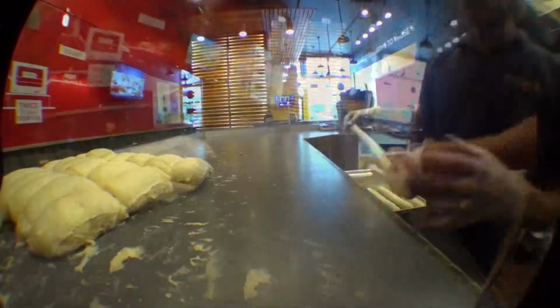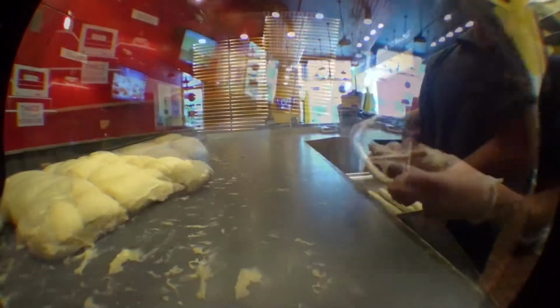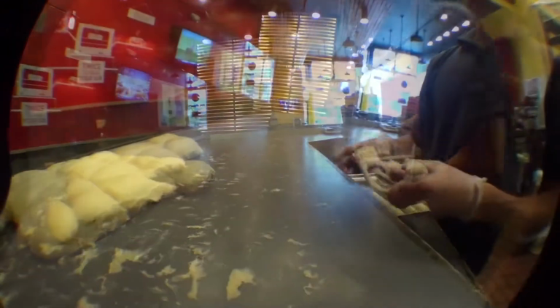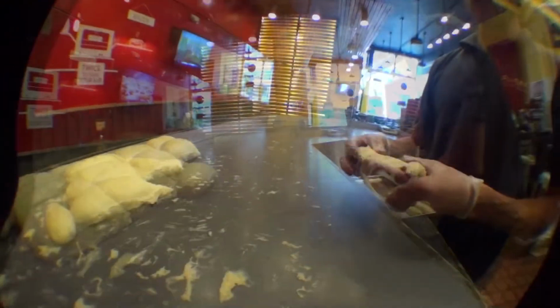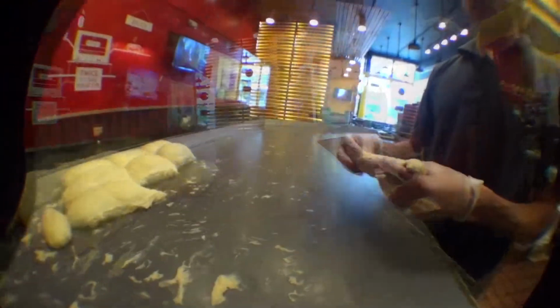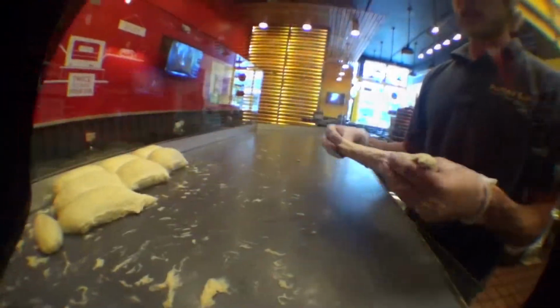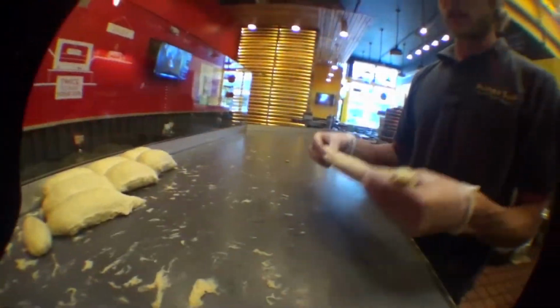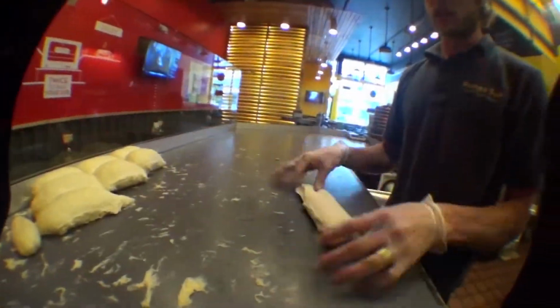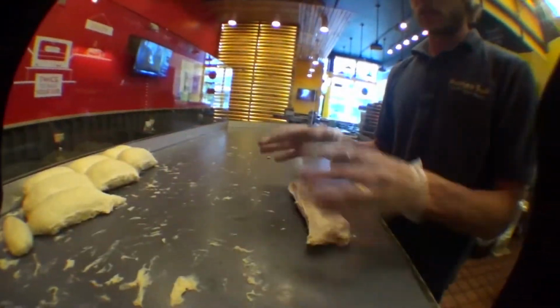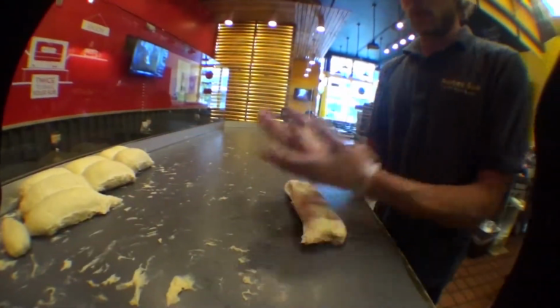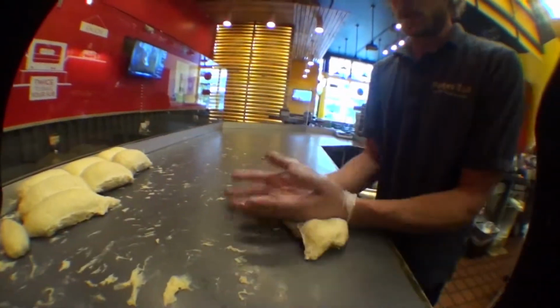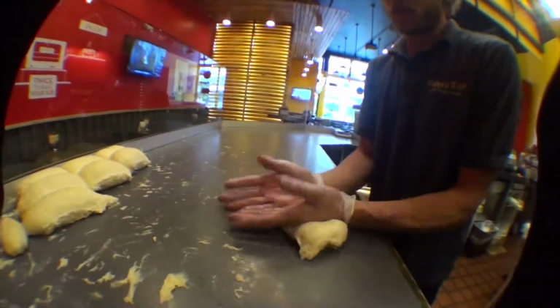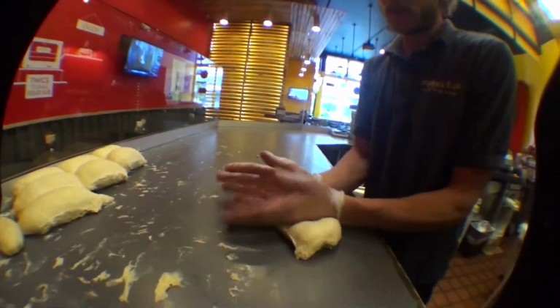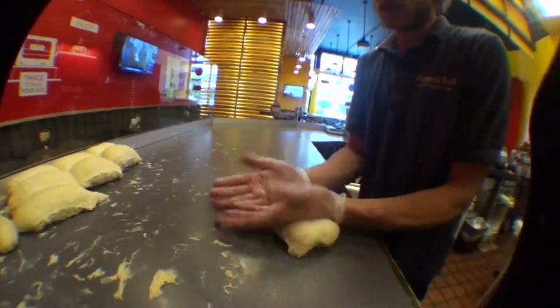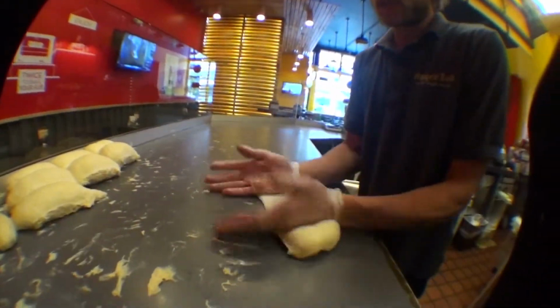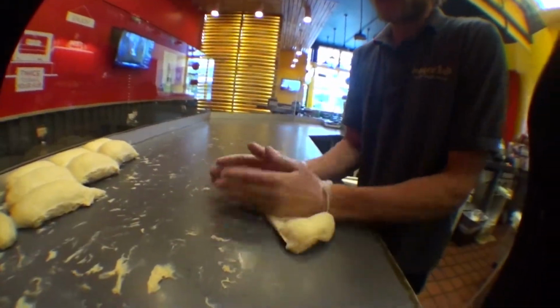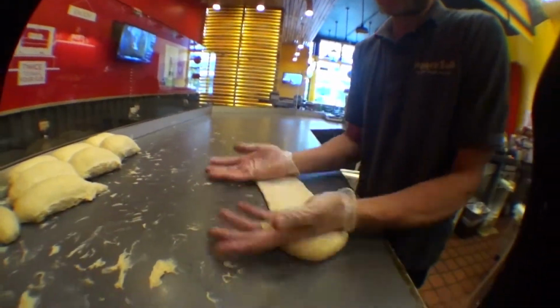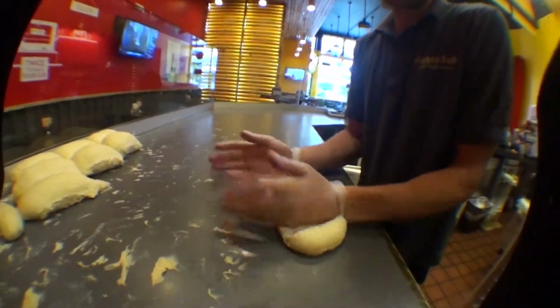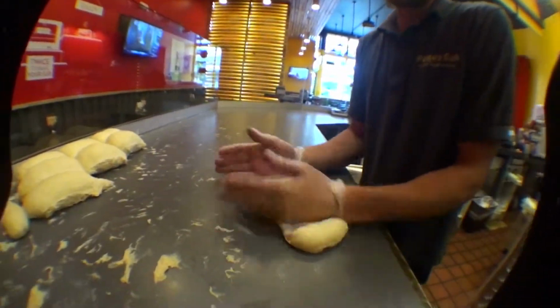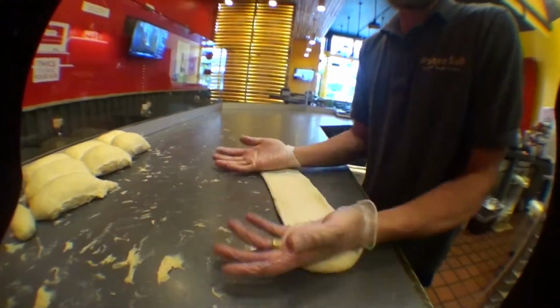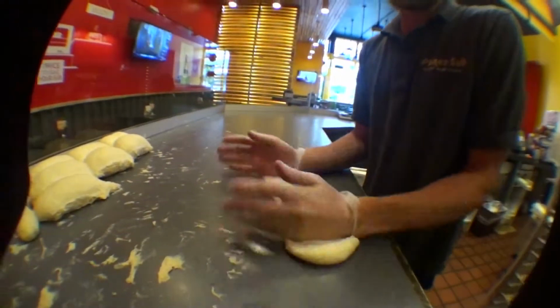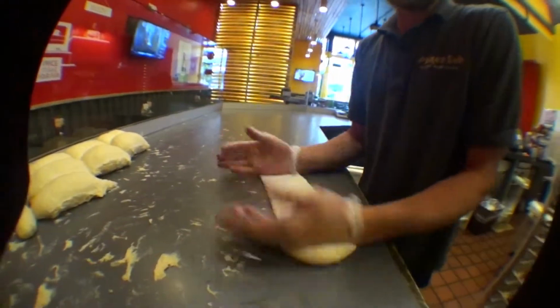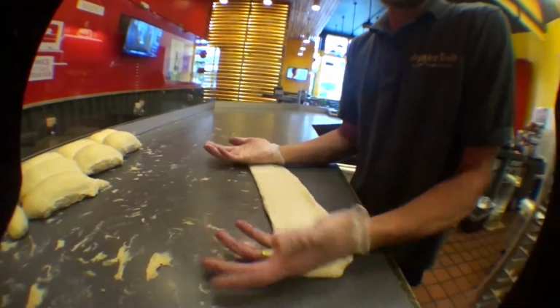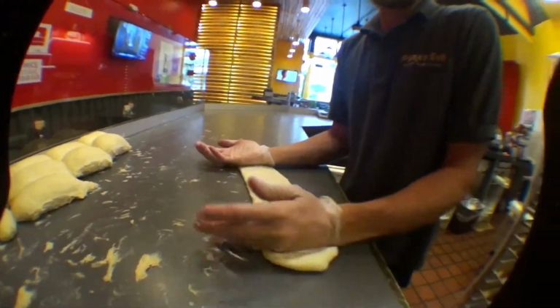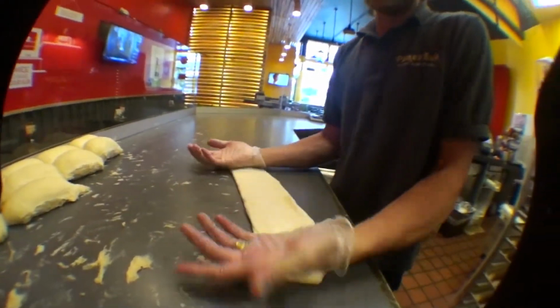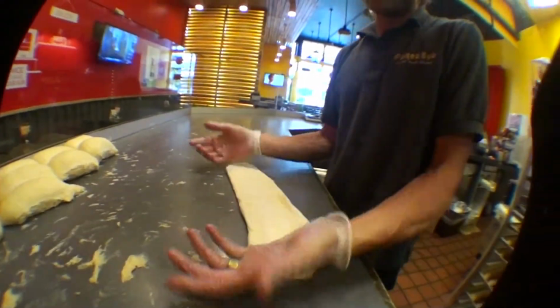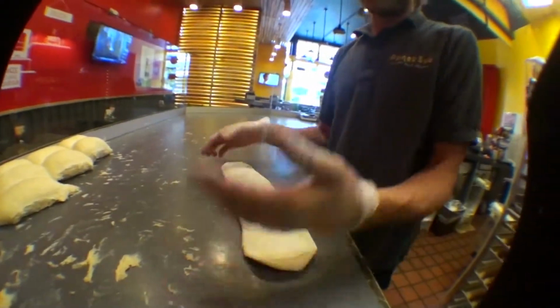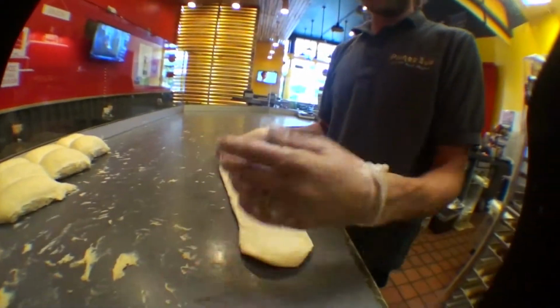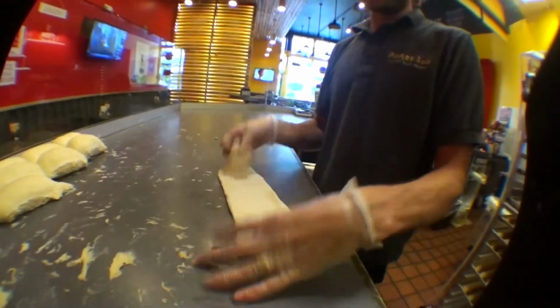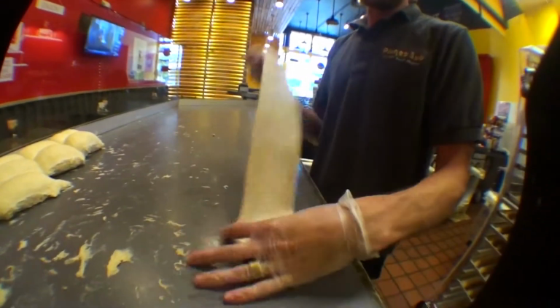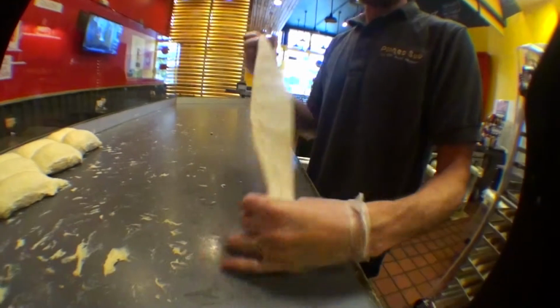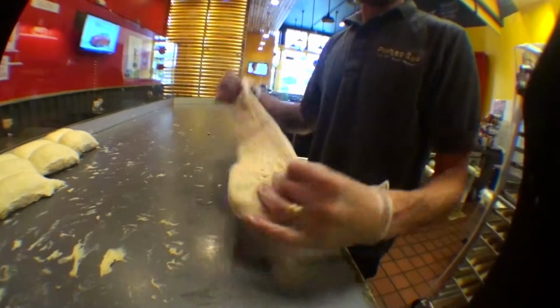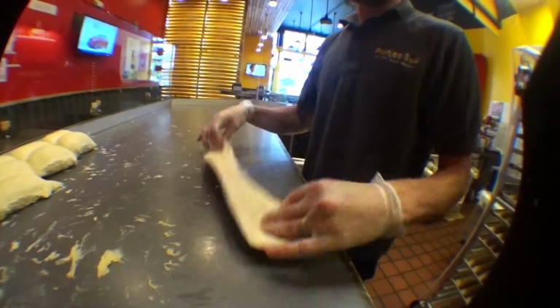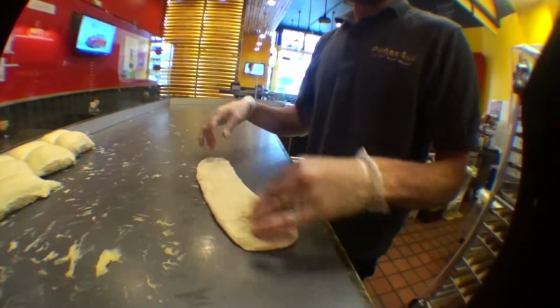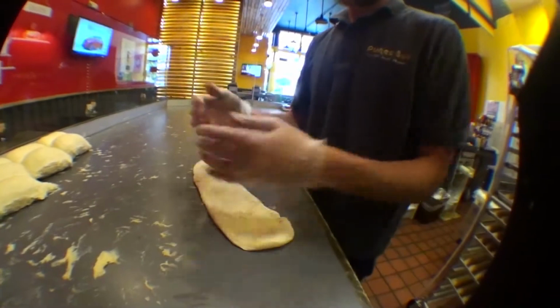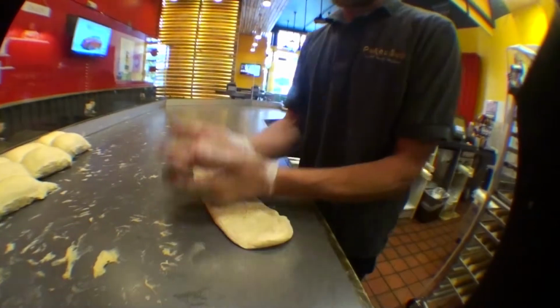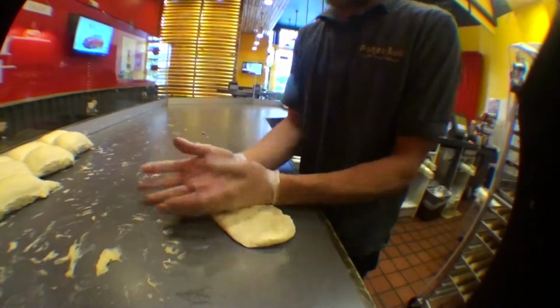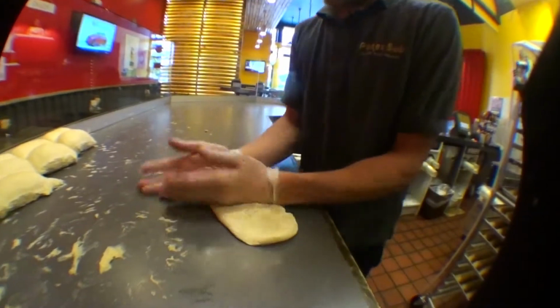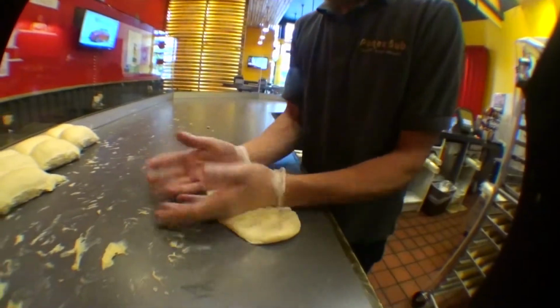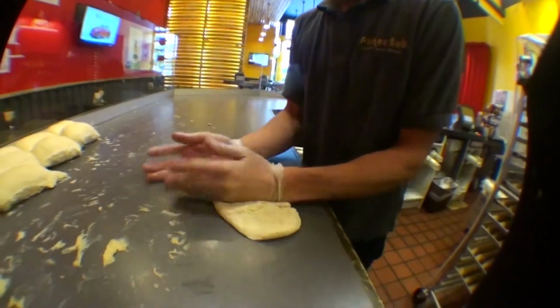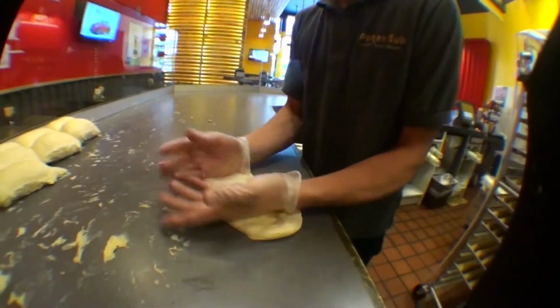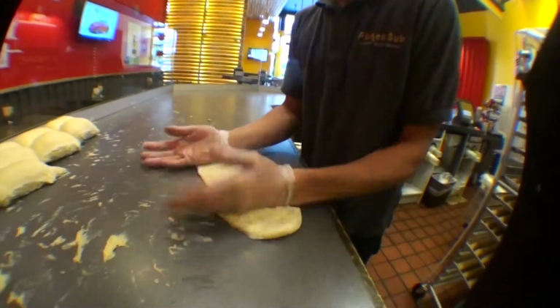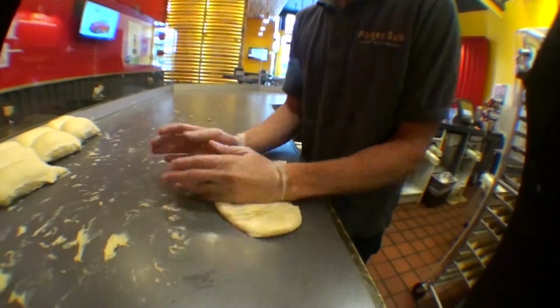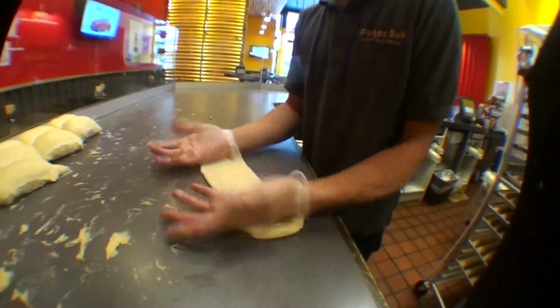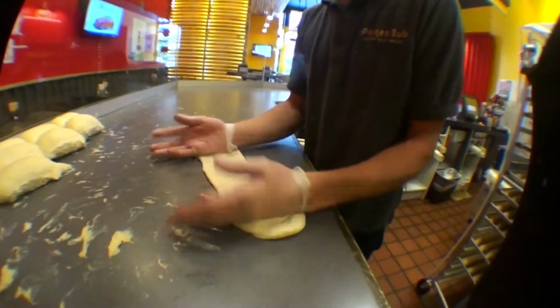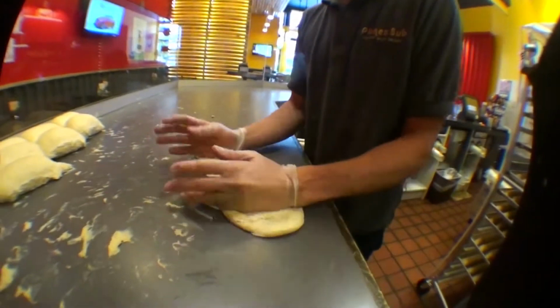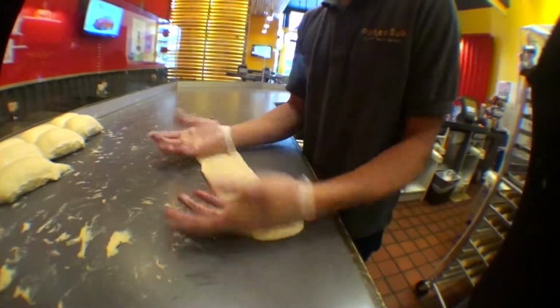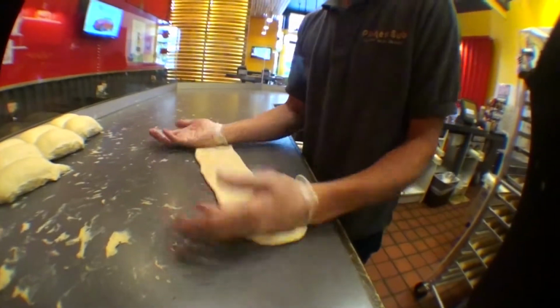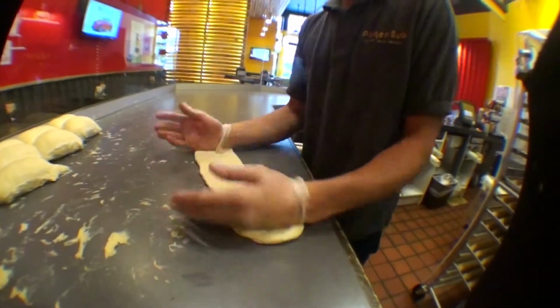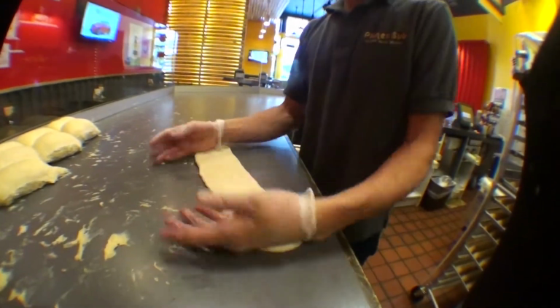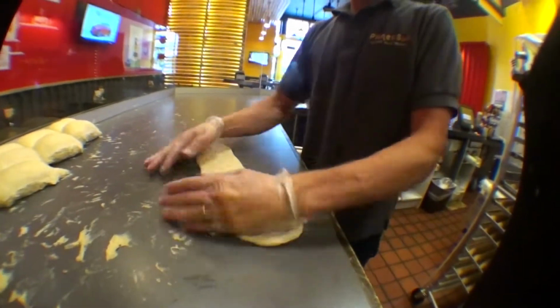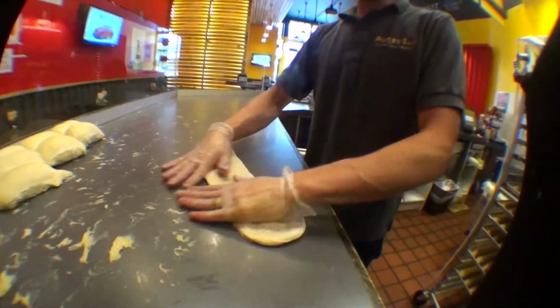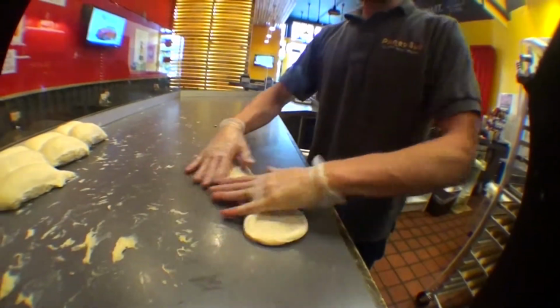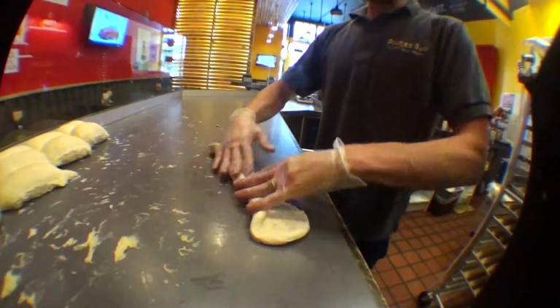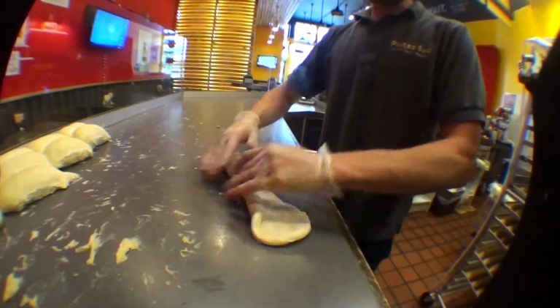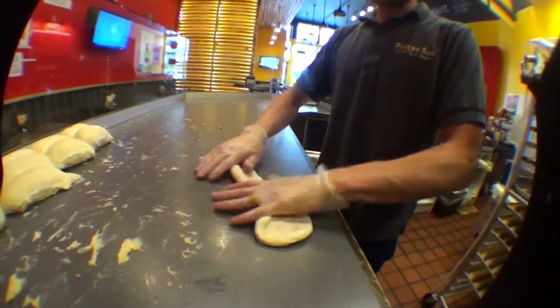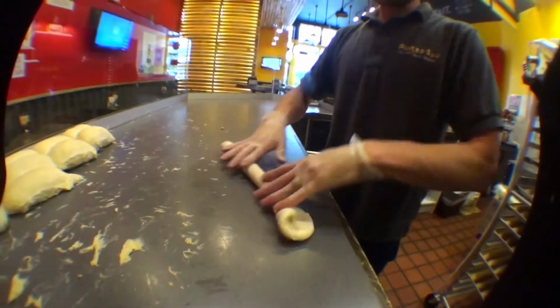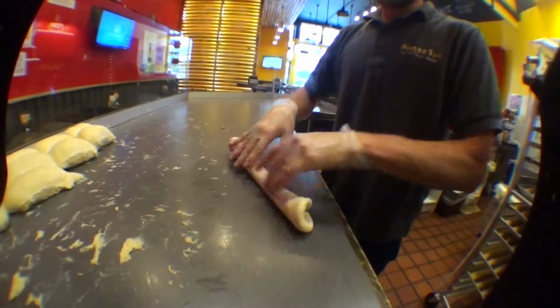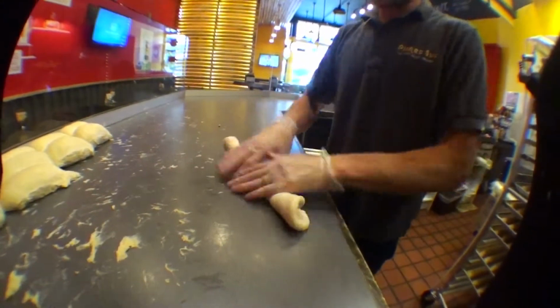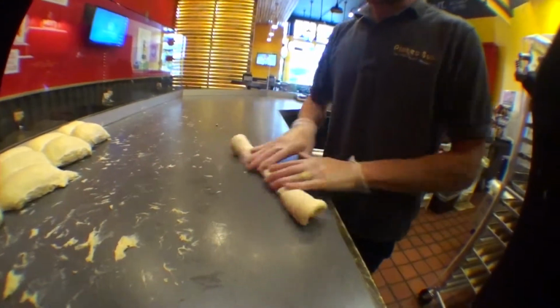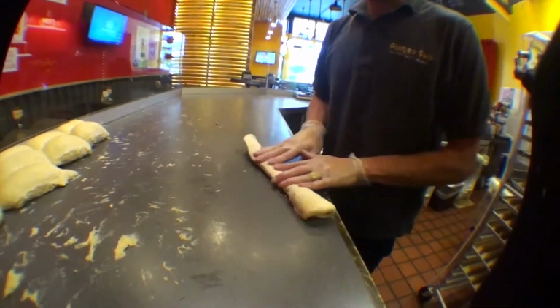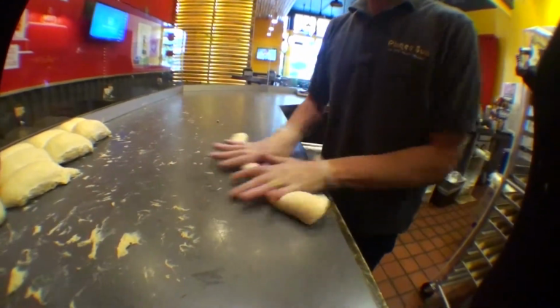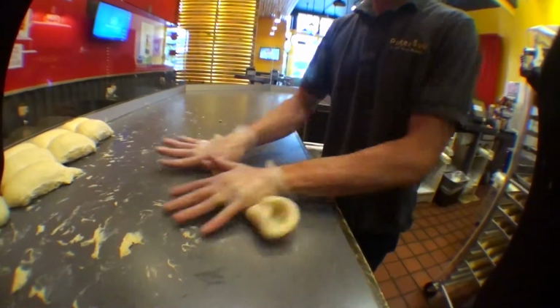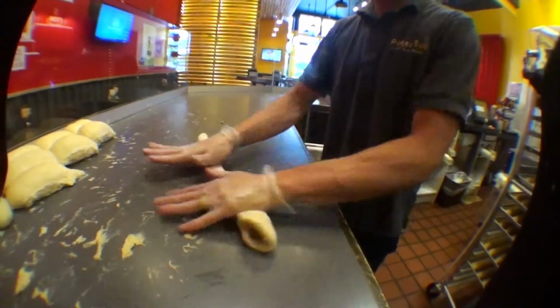Planet Sub is where you get to see people harkening back and doing things from scratch.